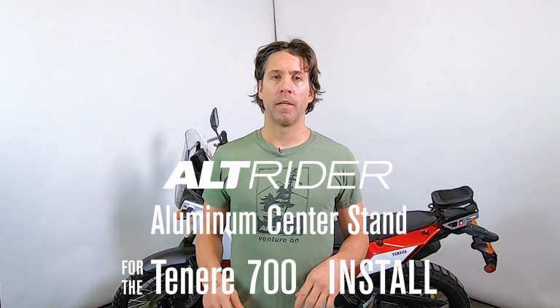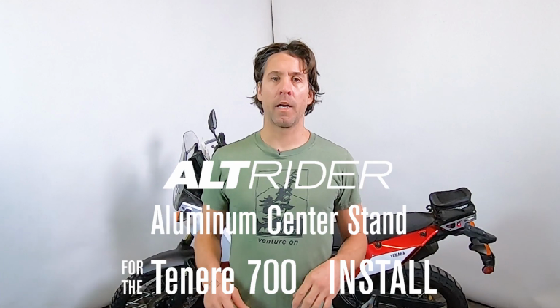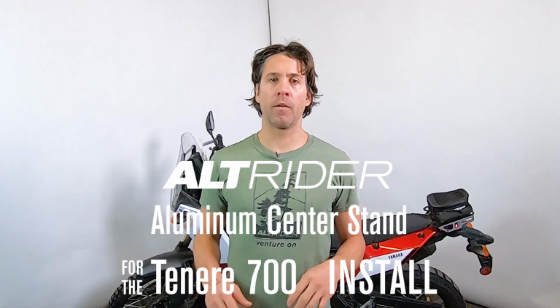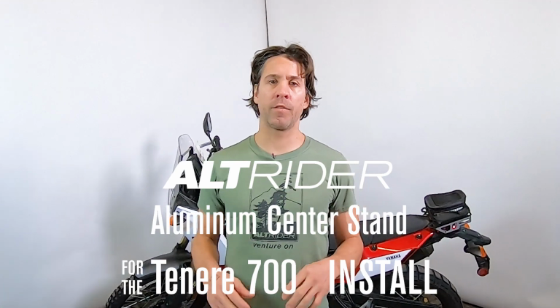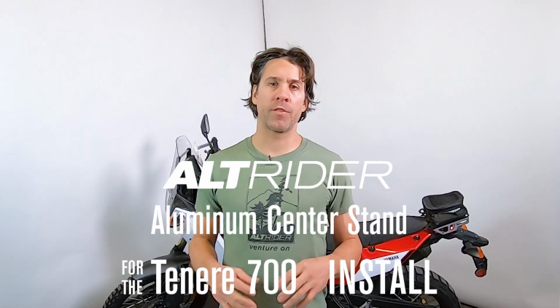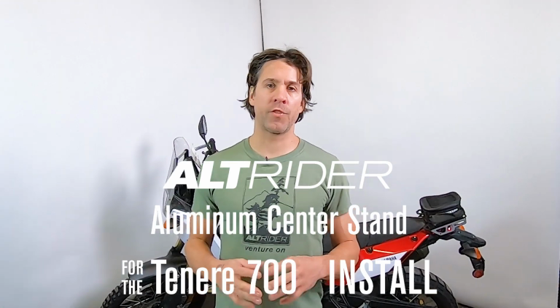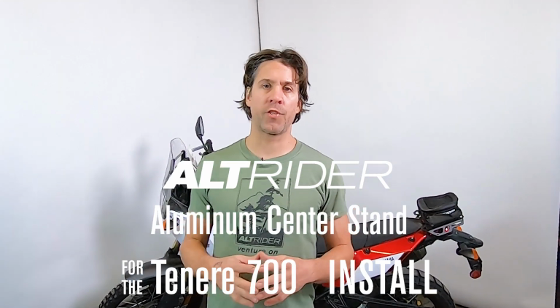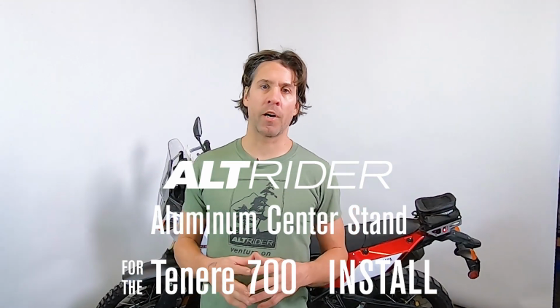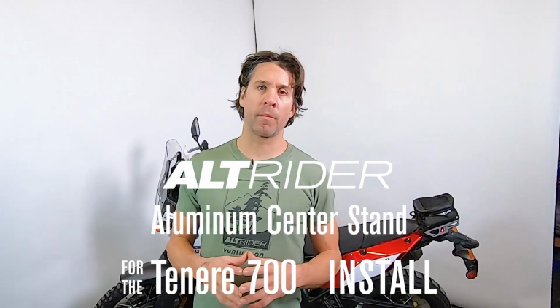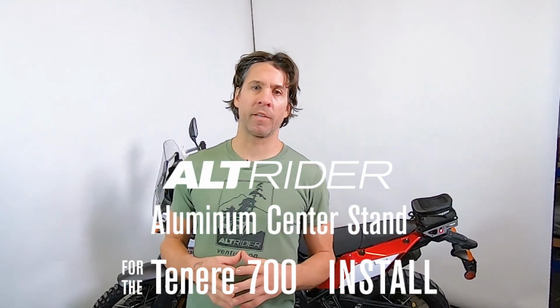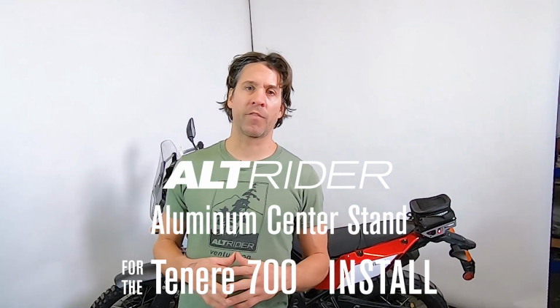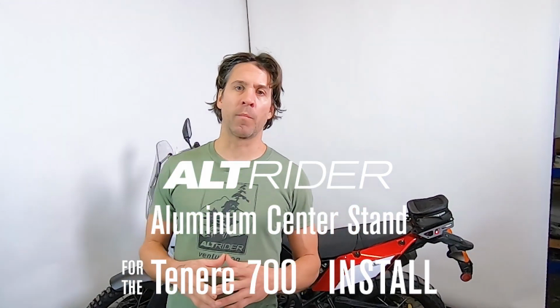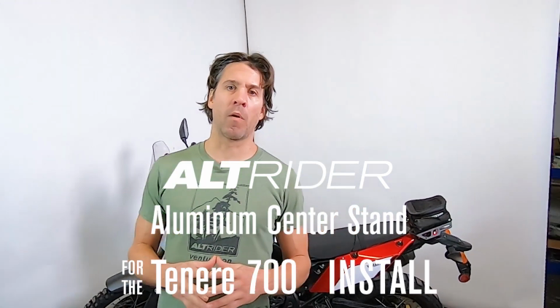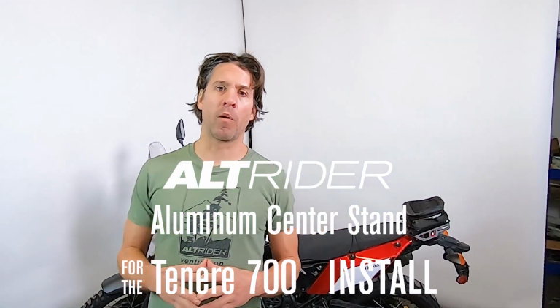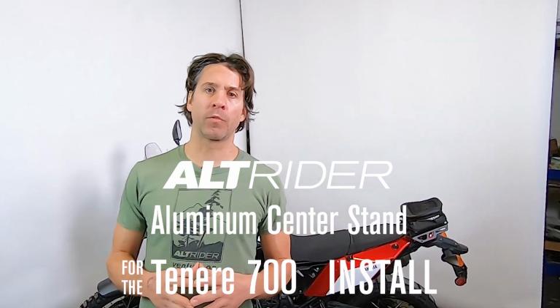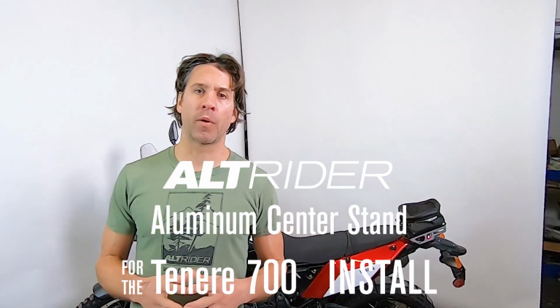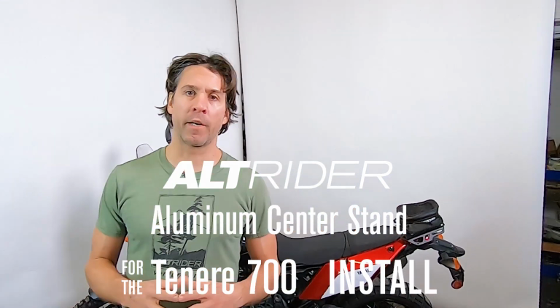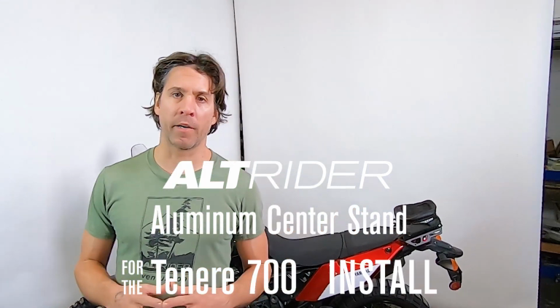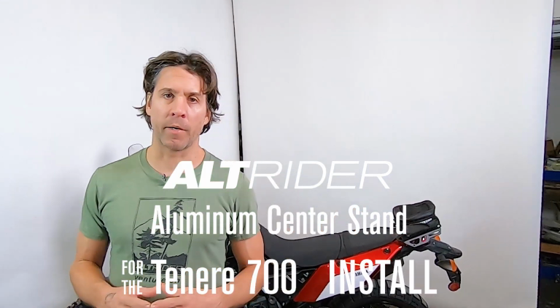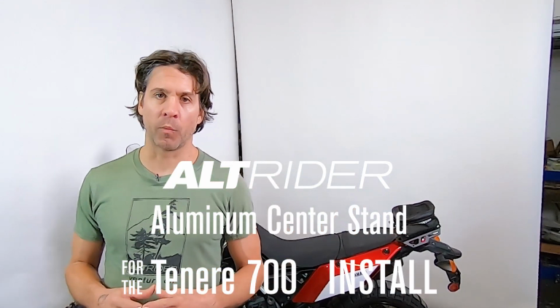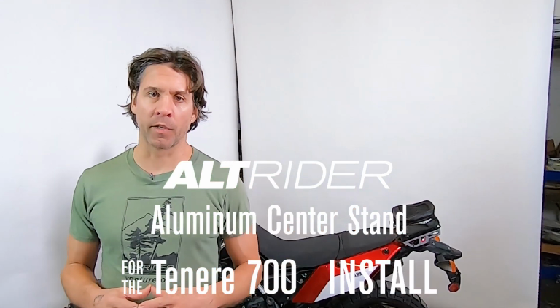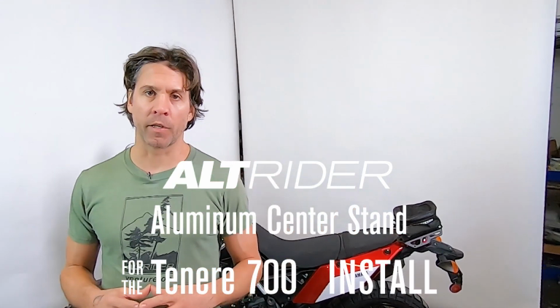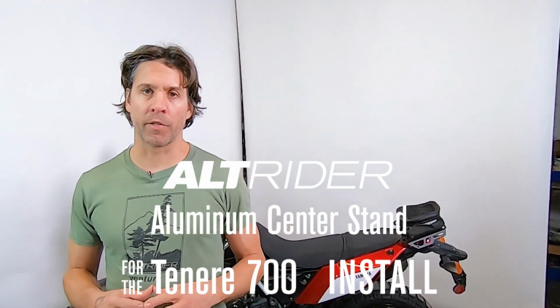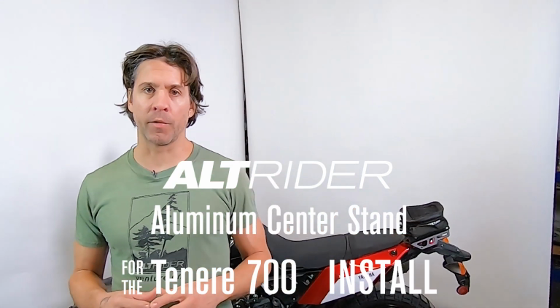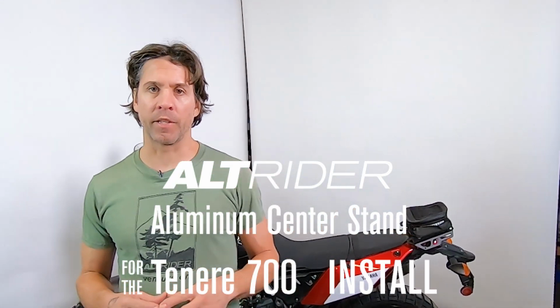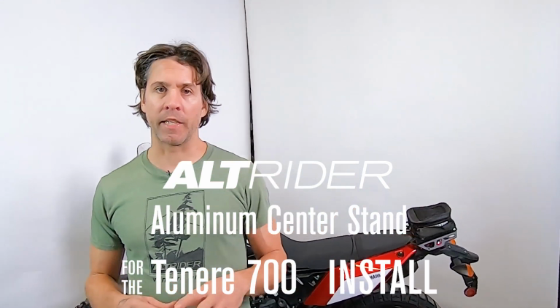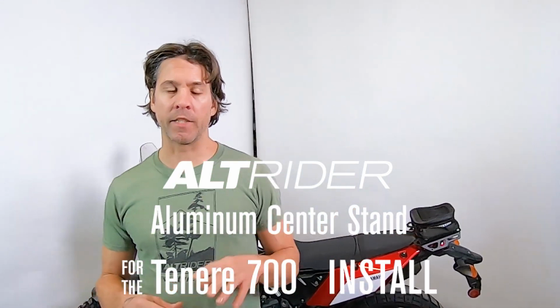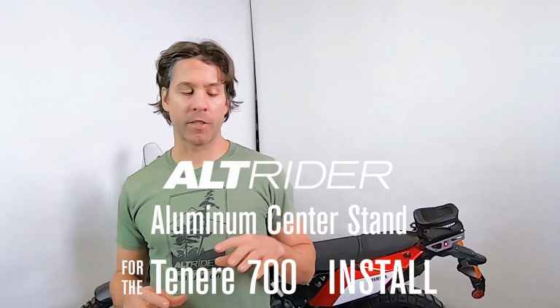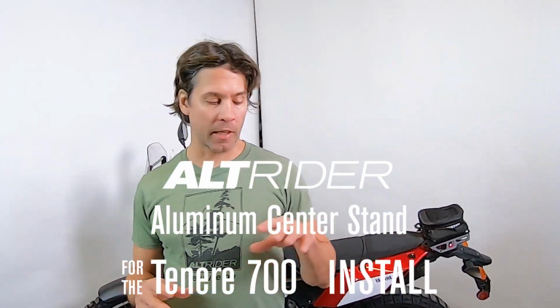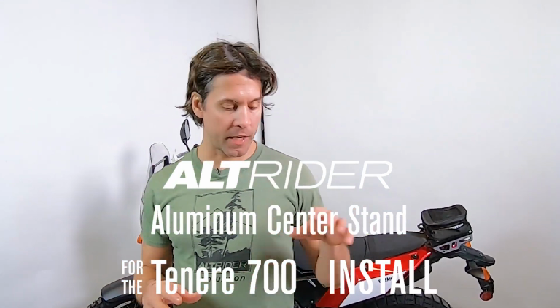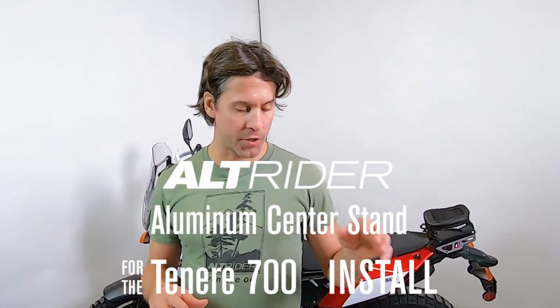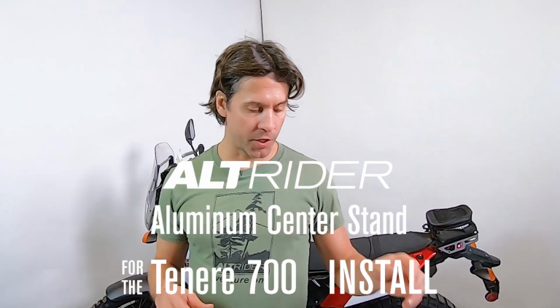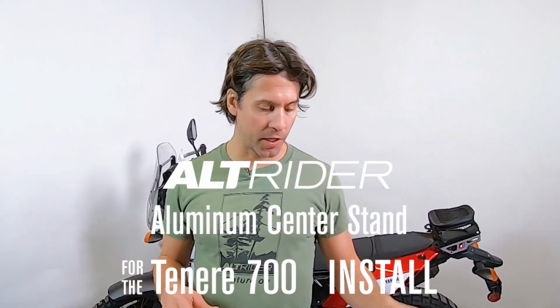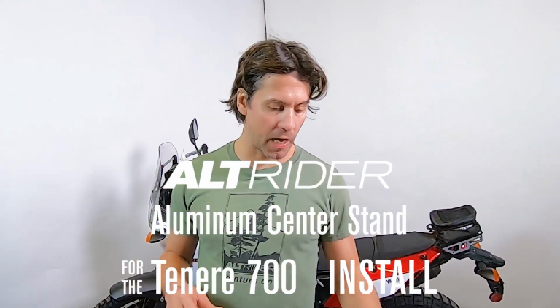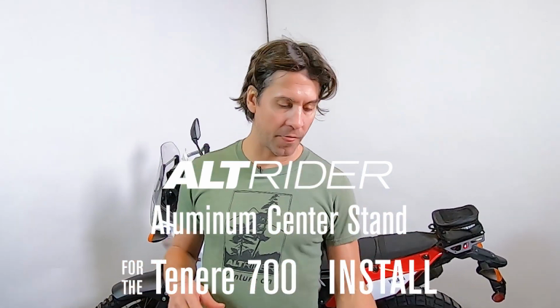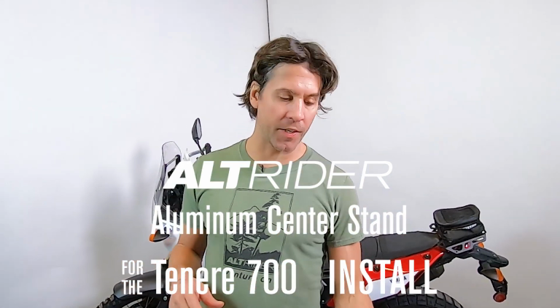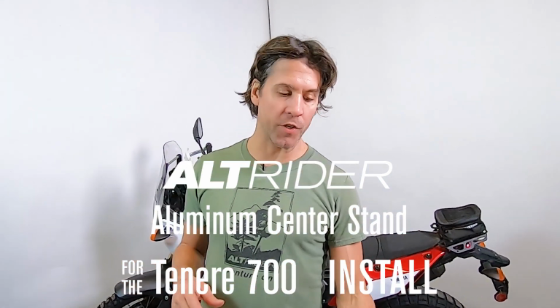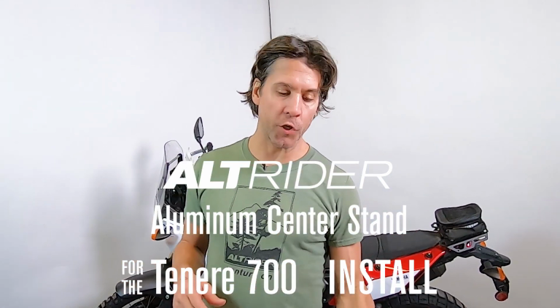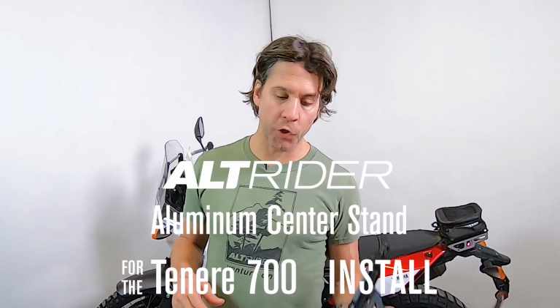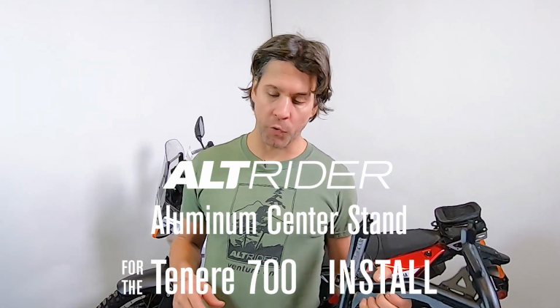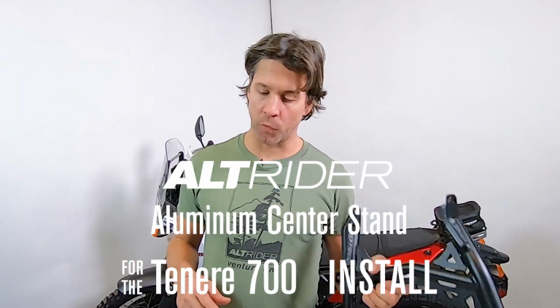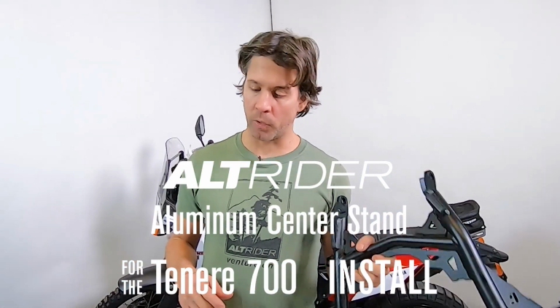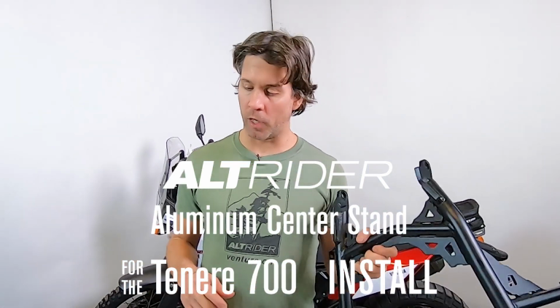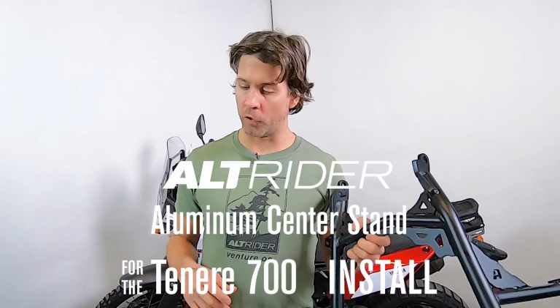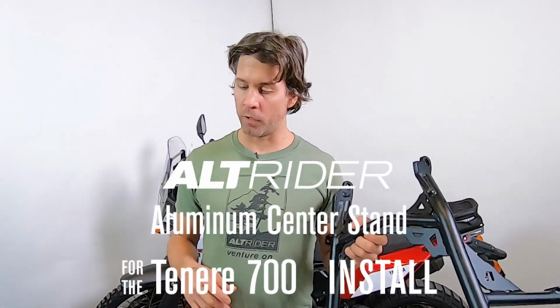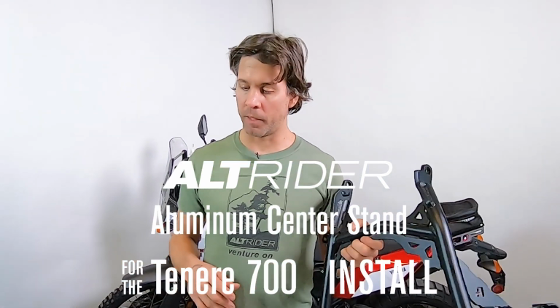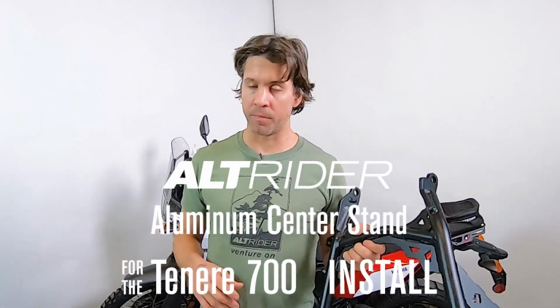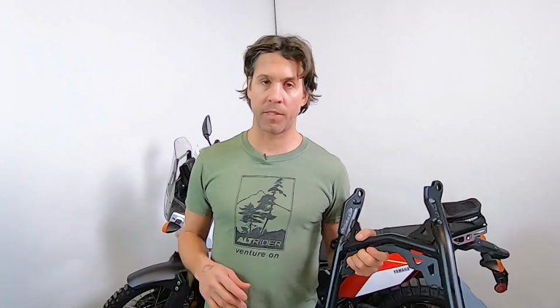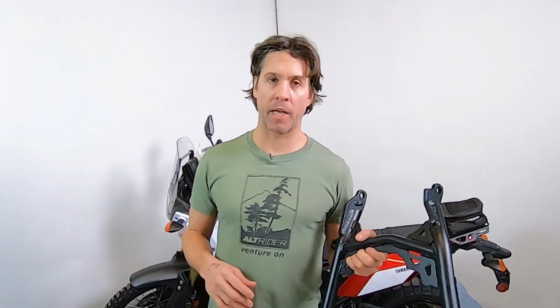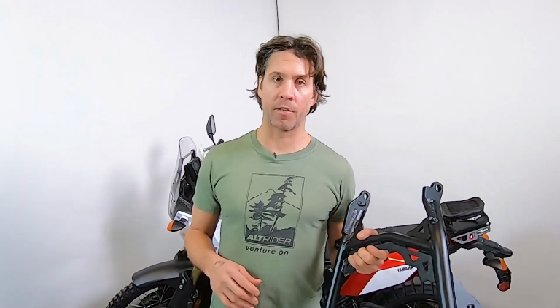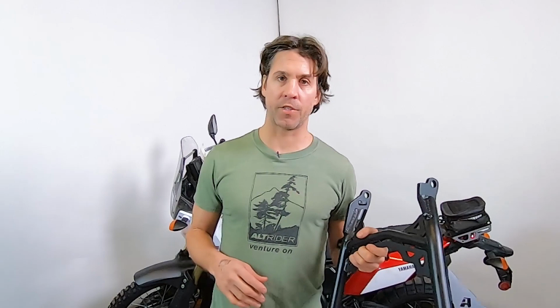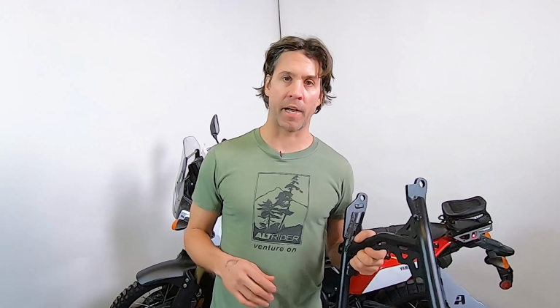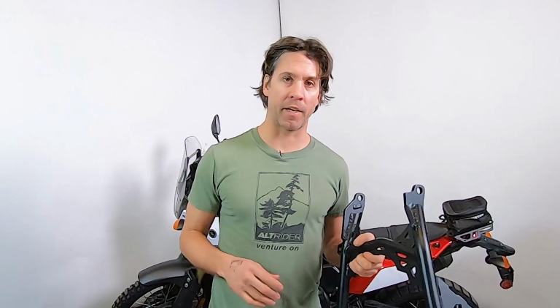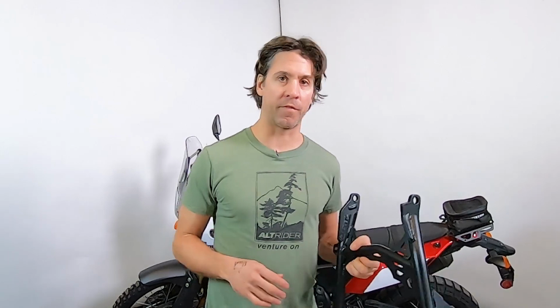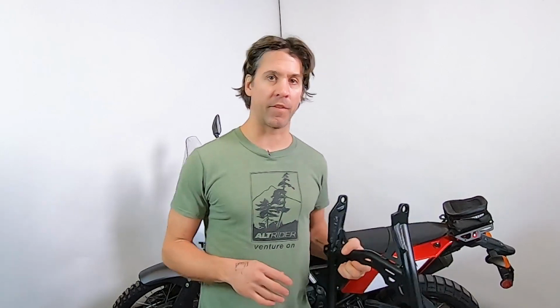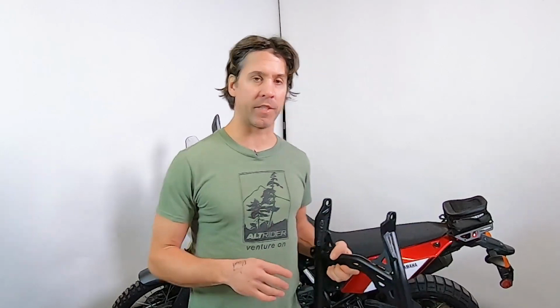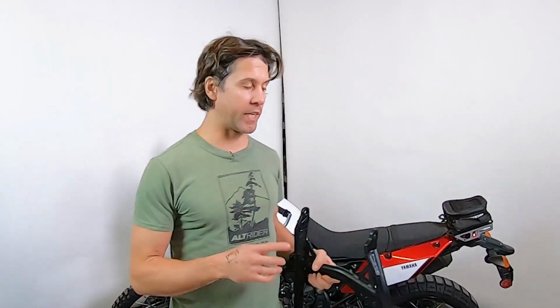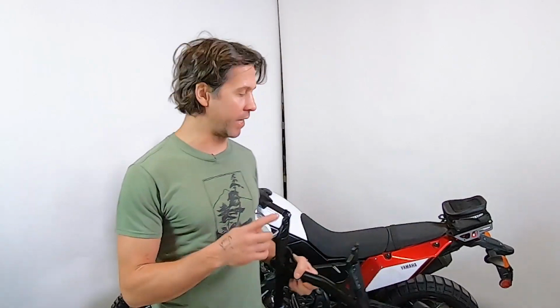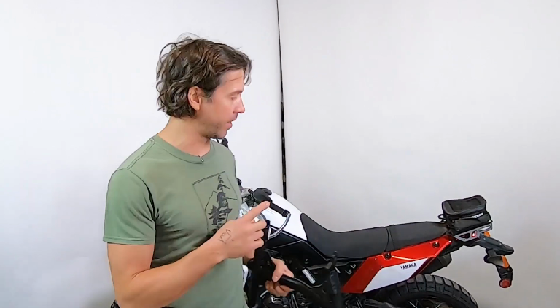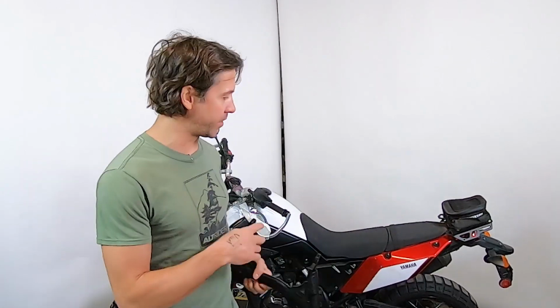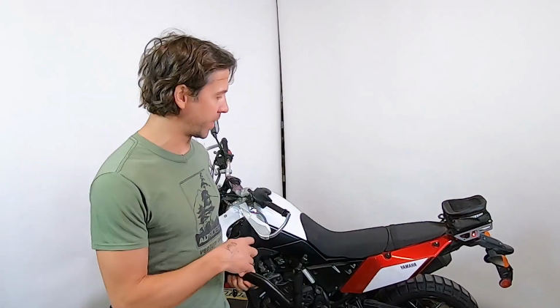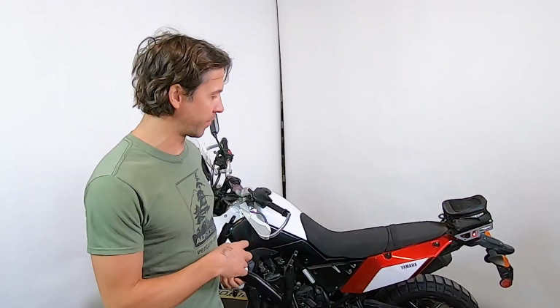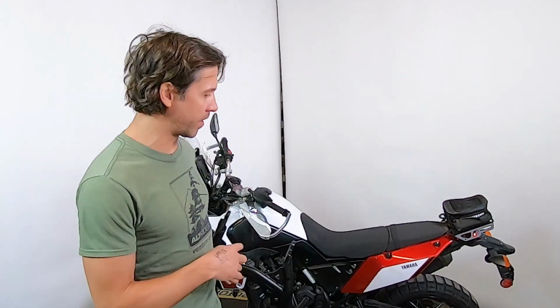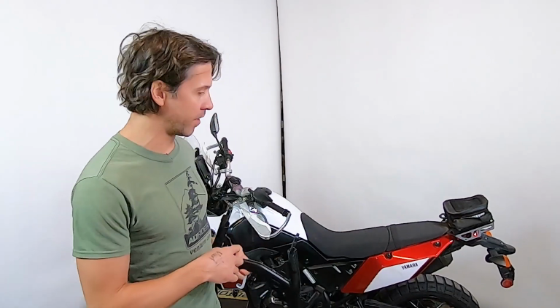Hello, this is Jeremy from Alt-Rider, and we're going to do the installation on the new aluminum center stand for the Tenere 700.